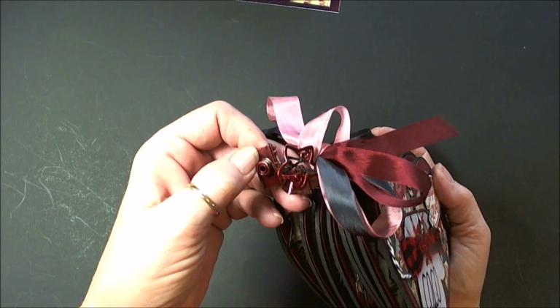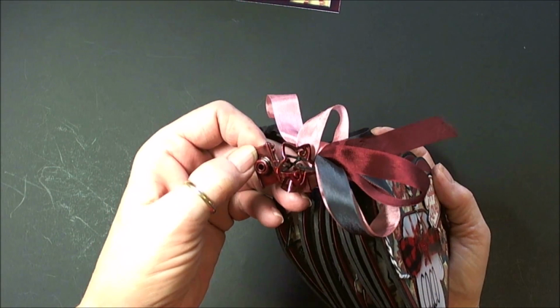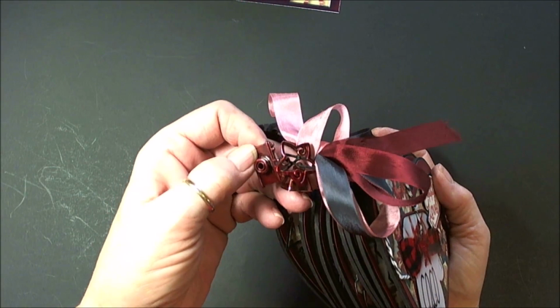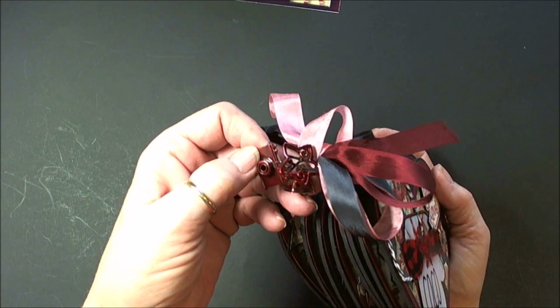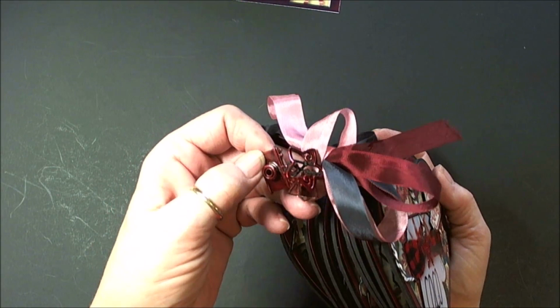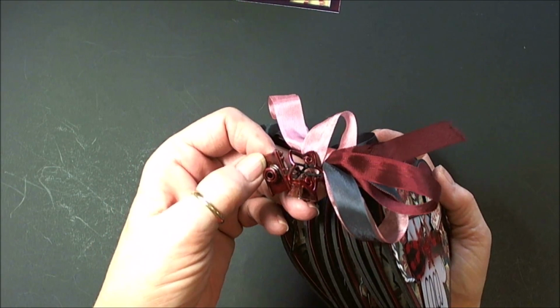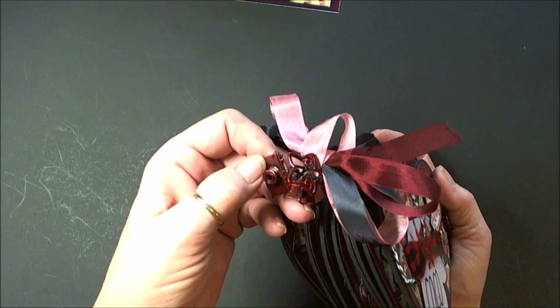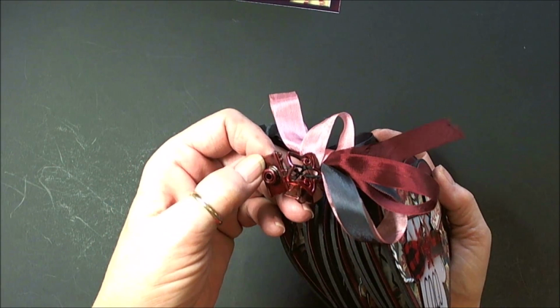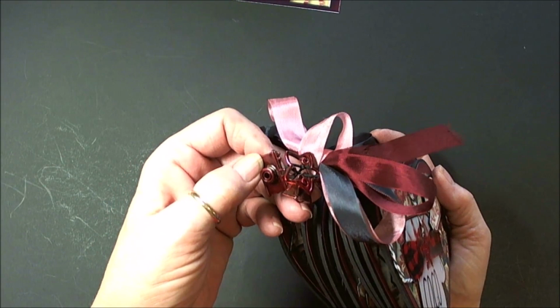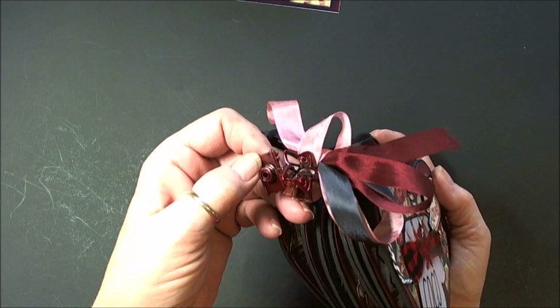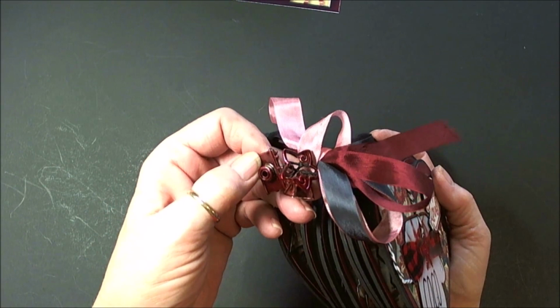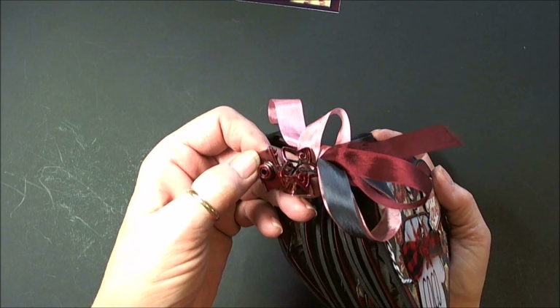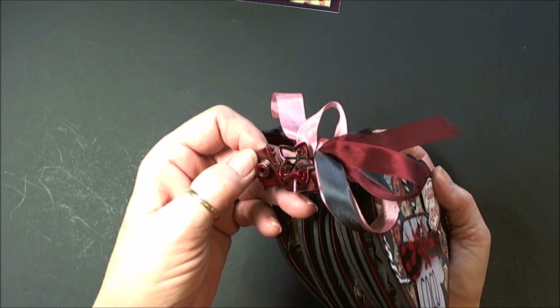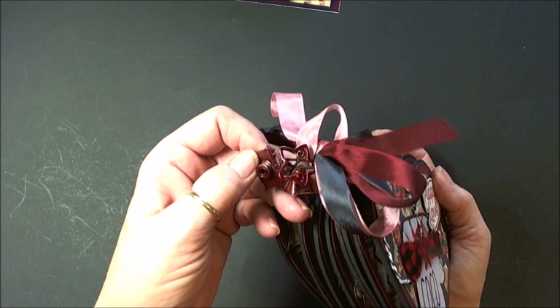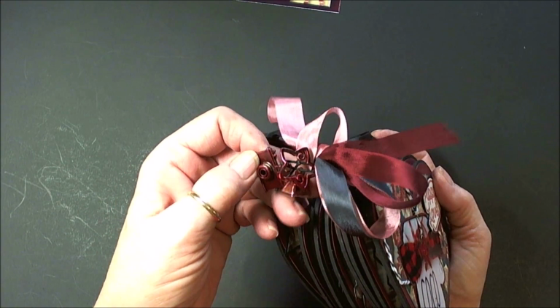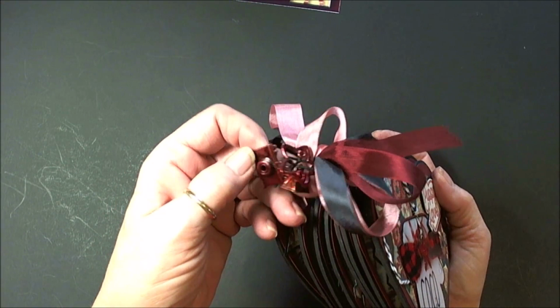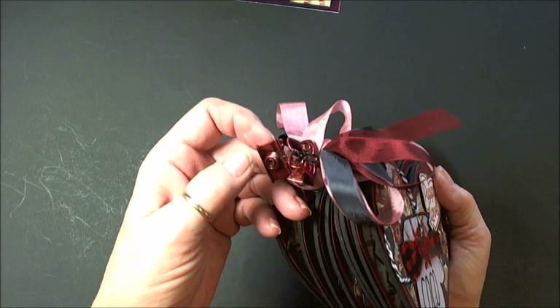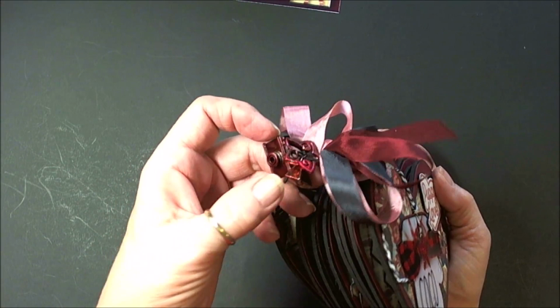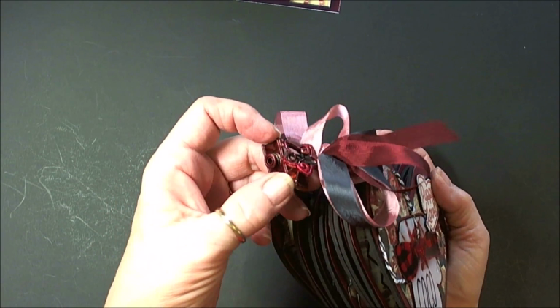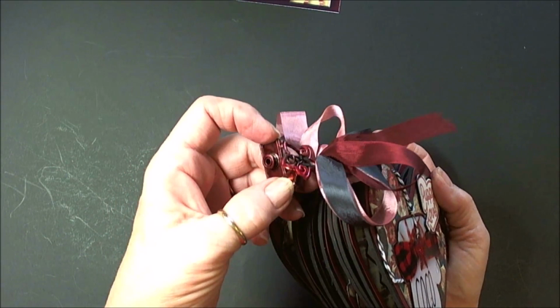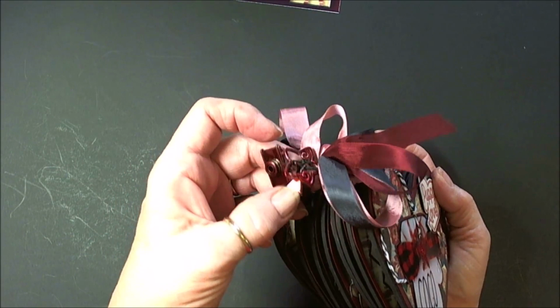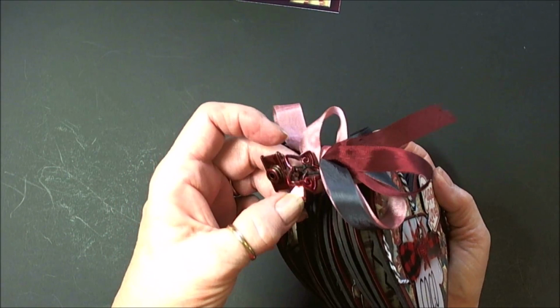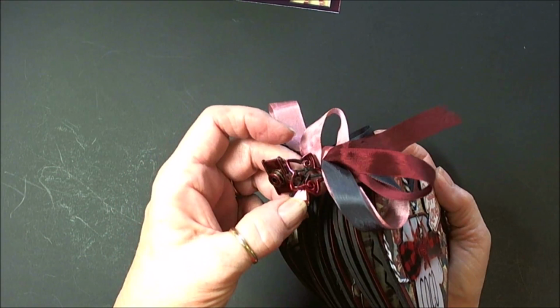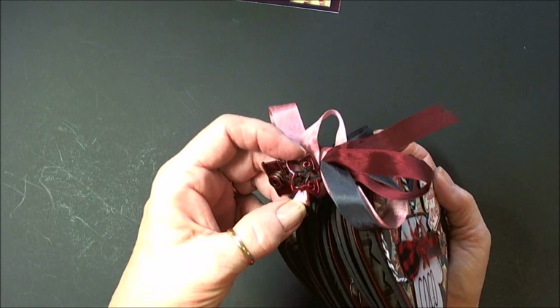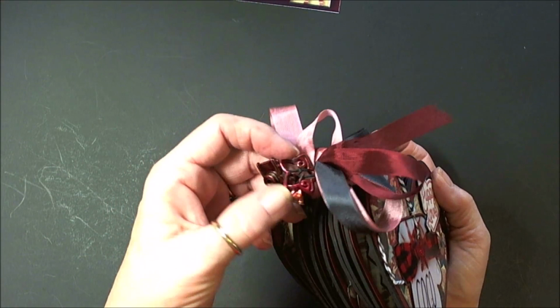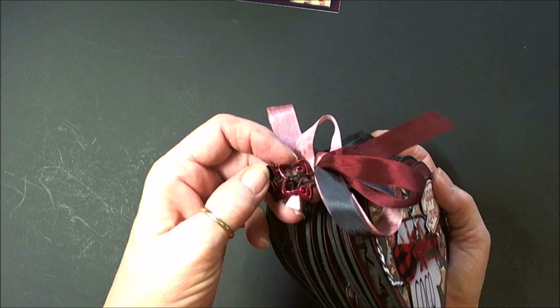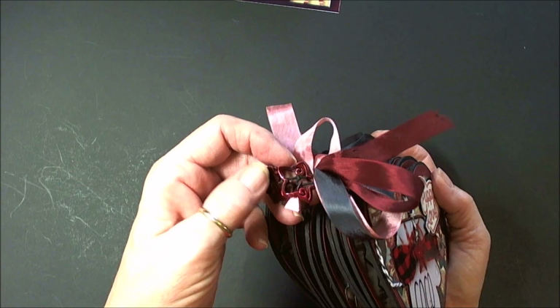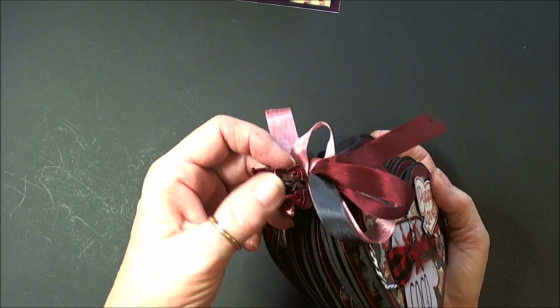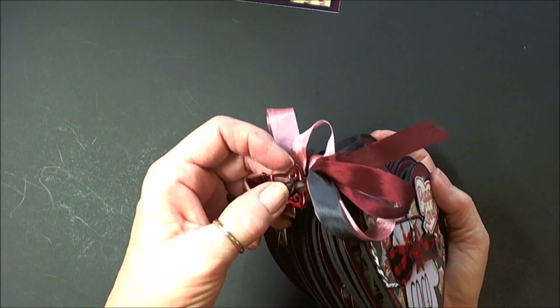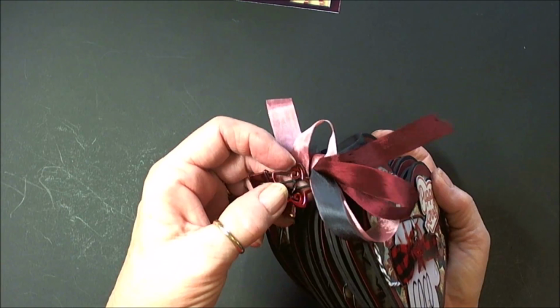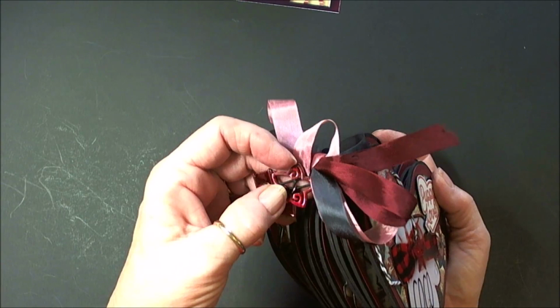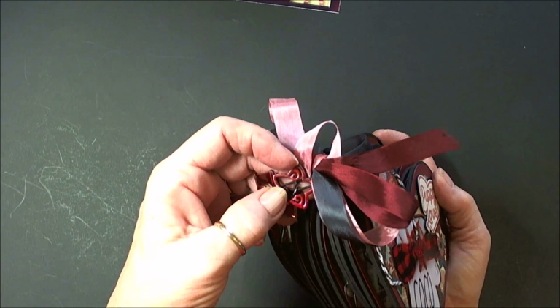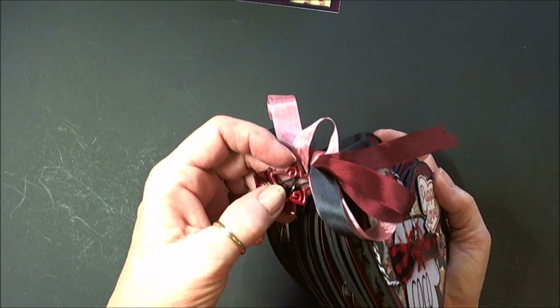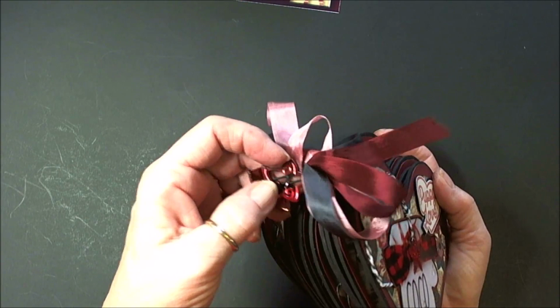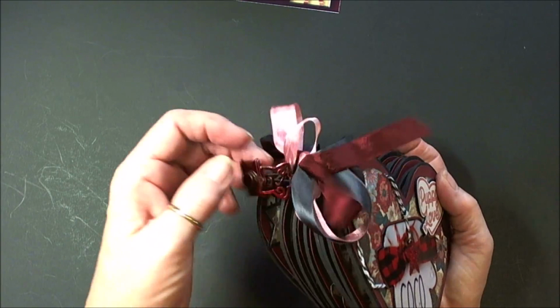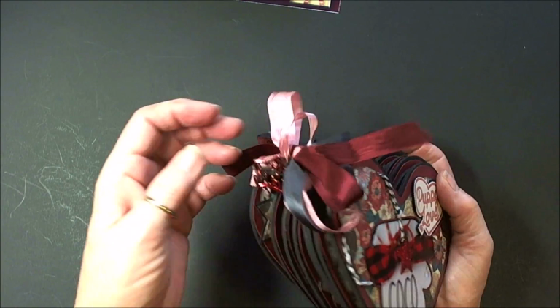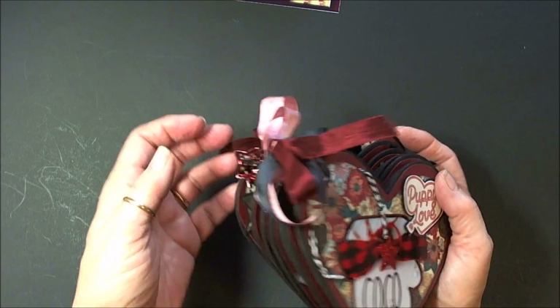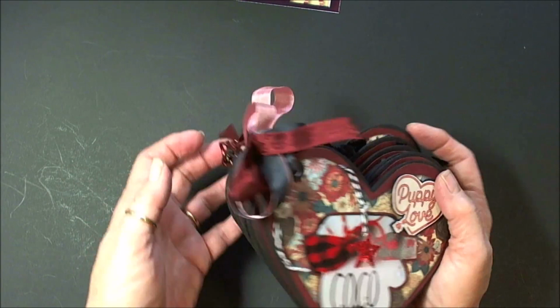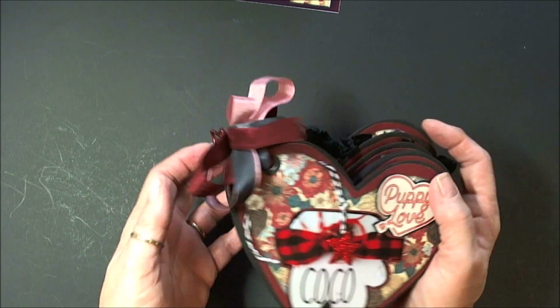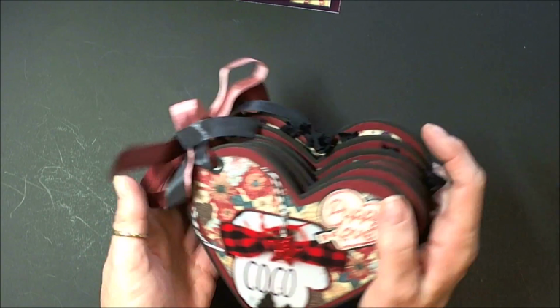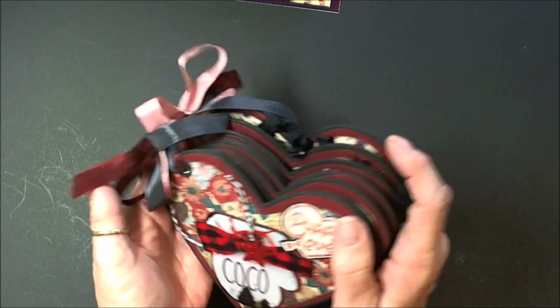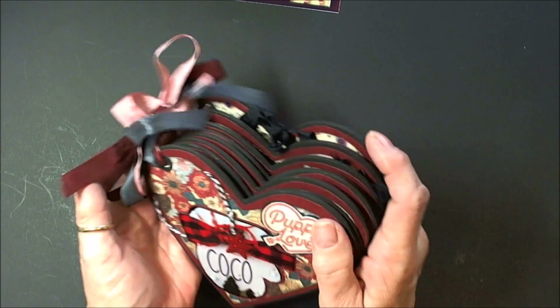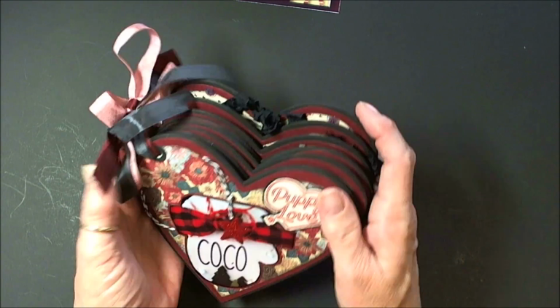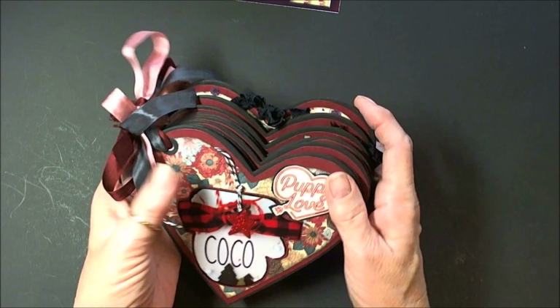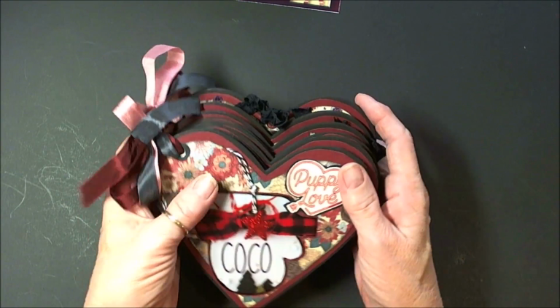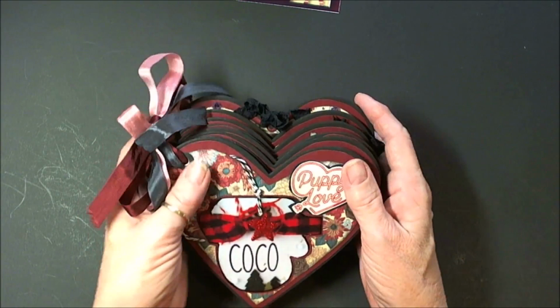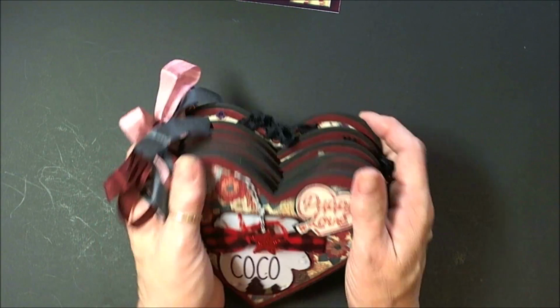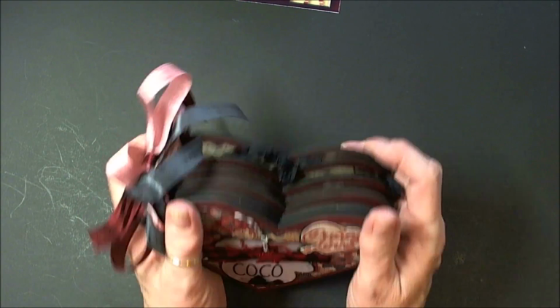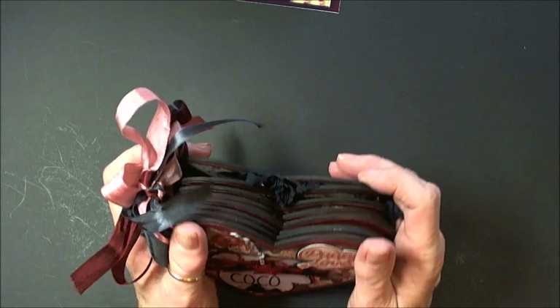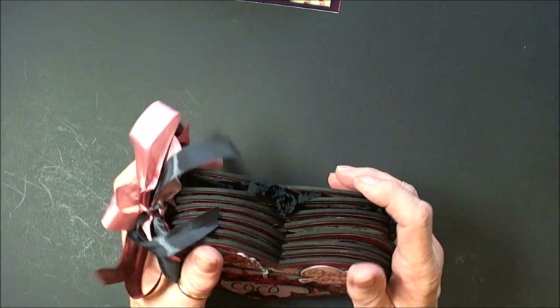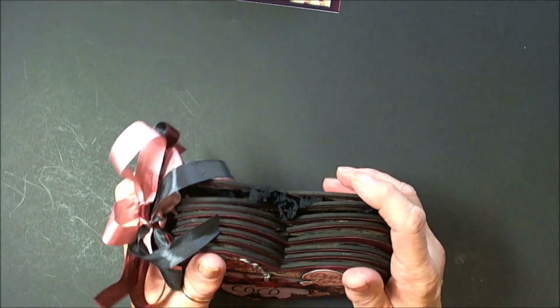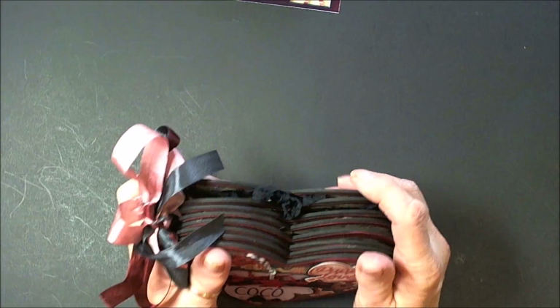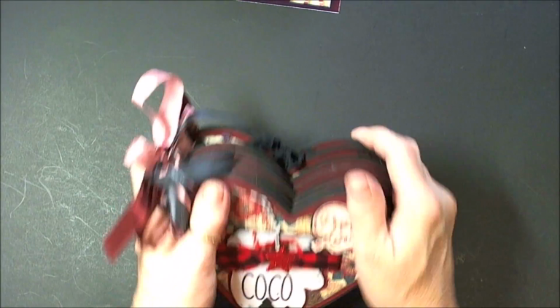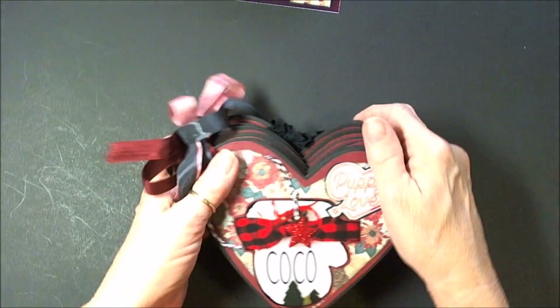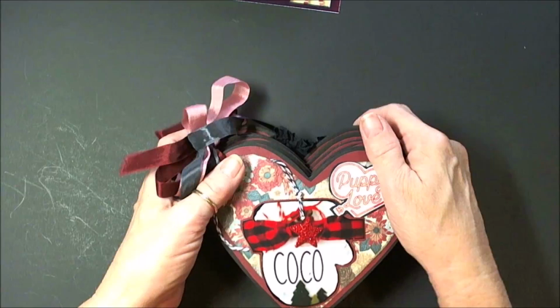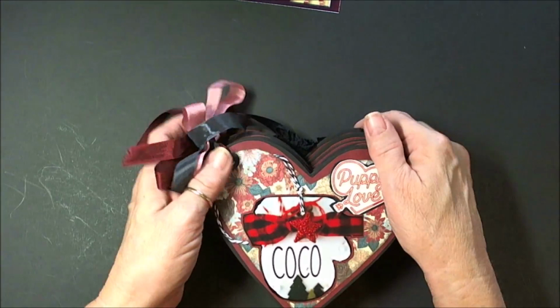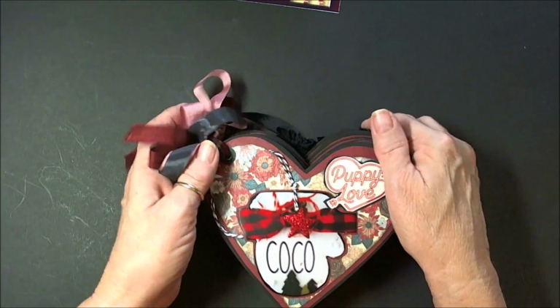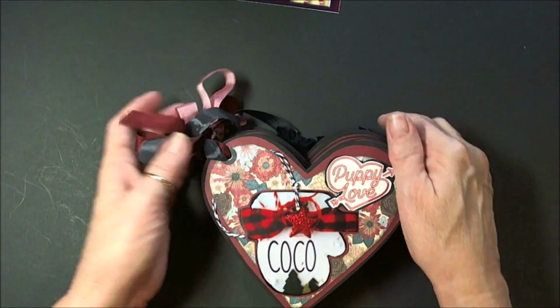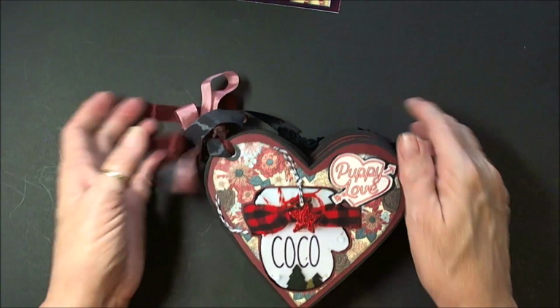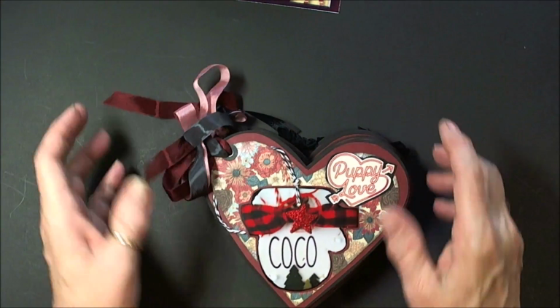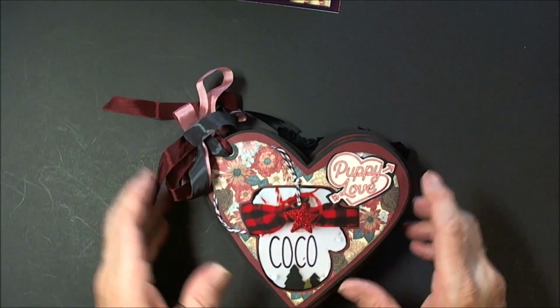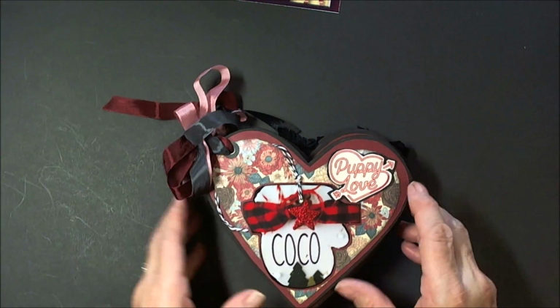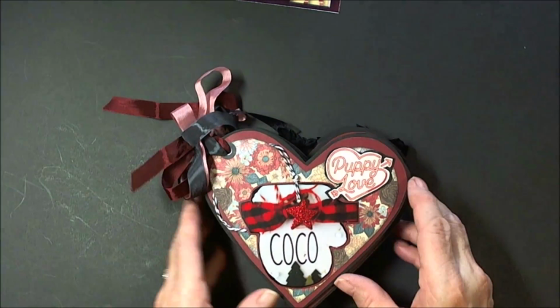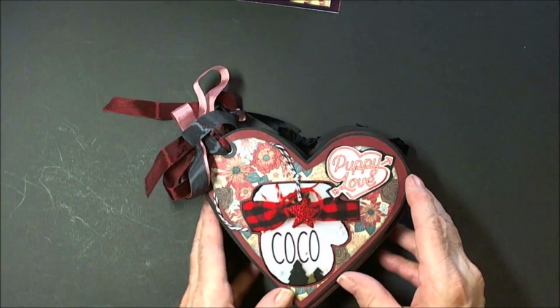I couldn't find any doggy charms, but I found a bell, a camera, and a star. It's just the idea of something sweet there.